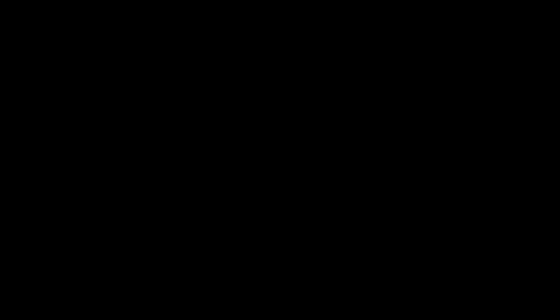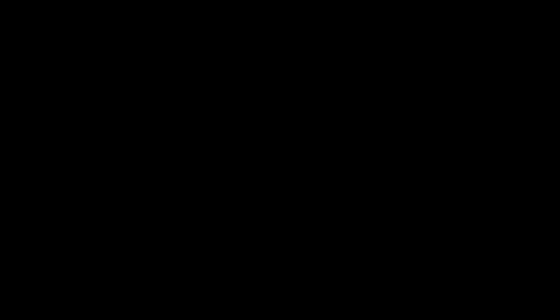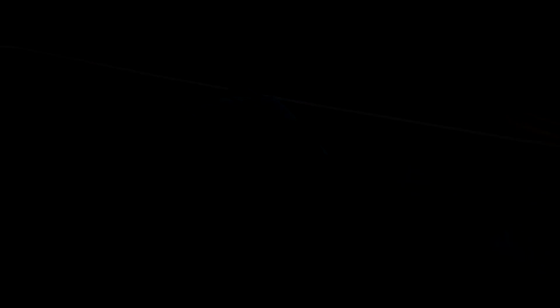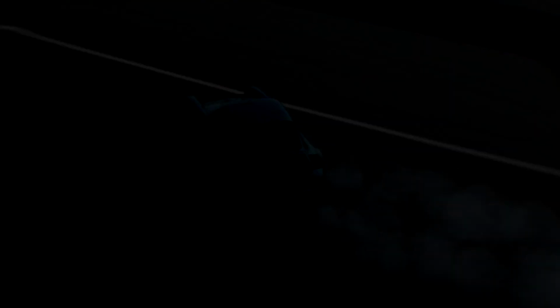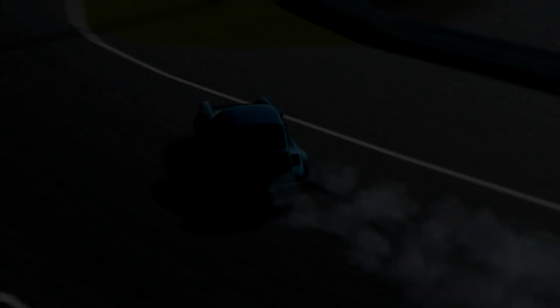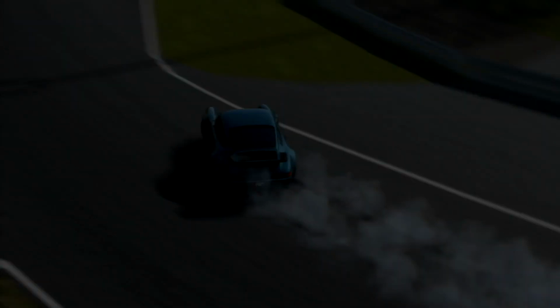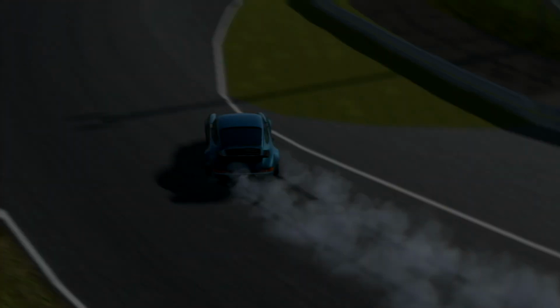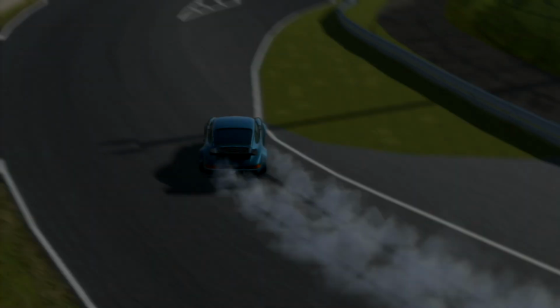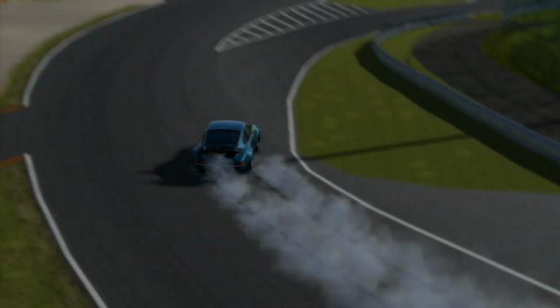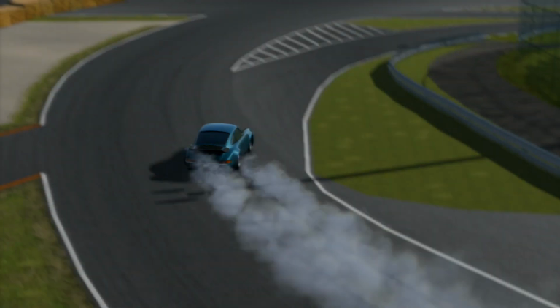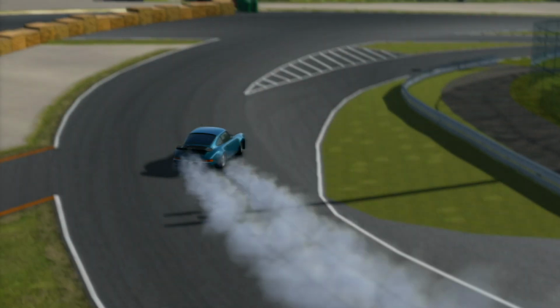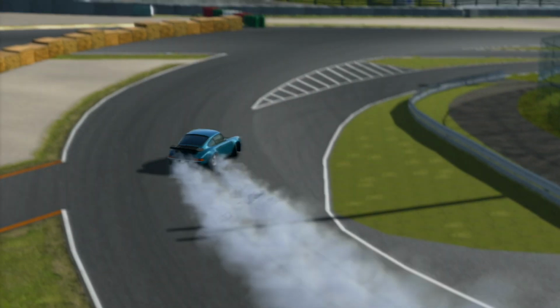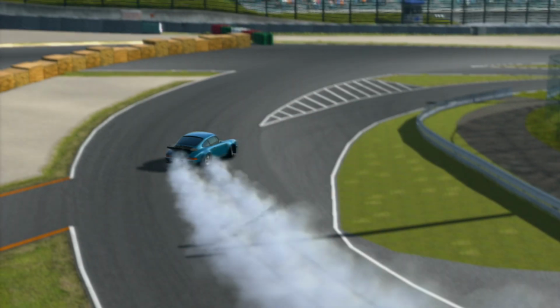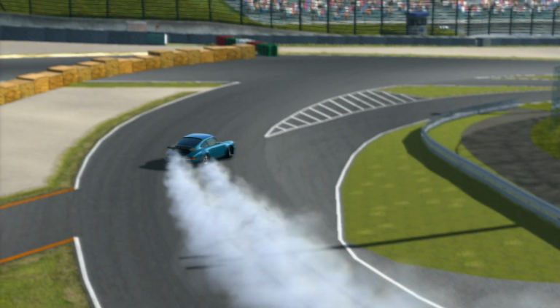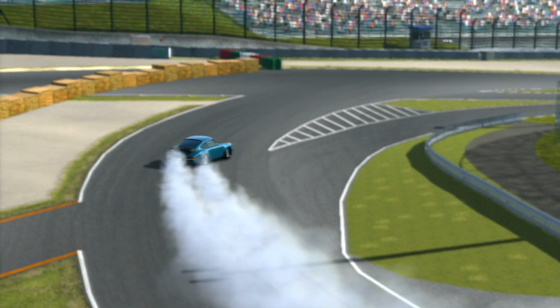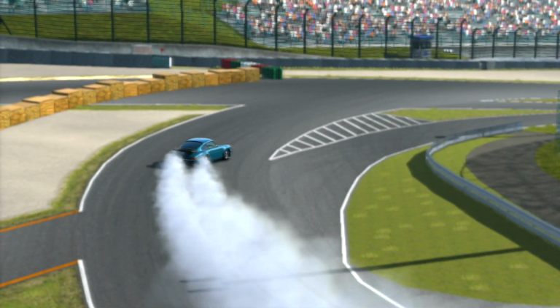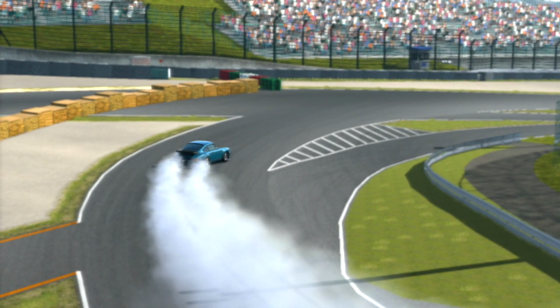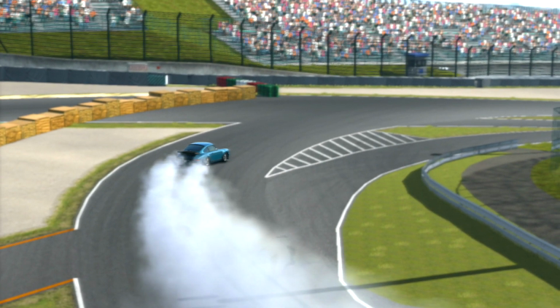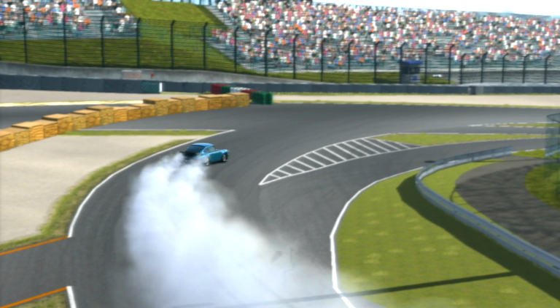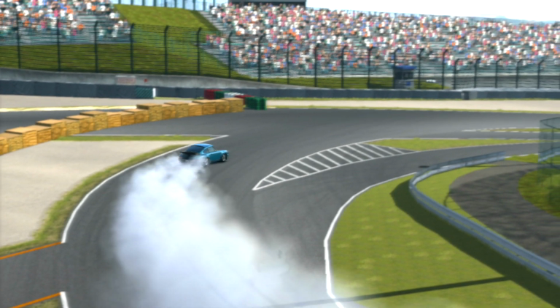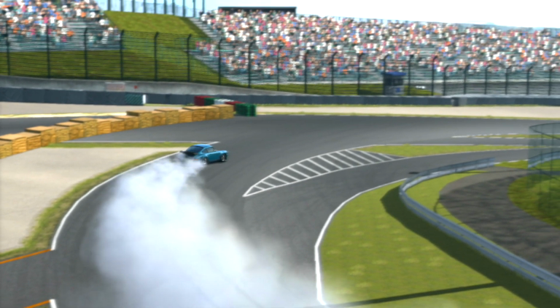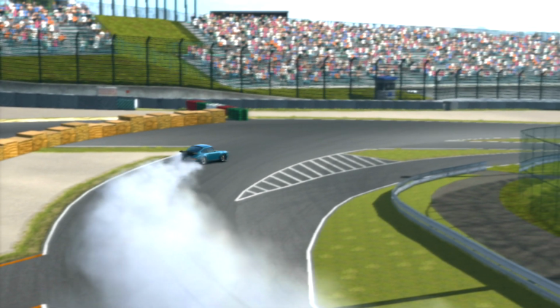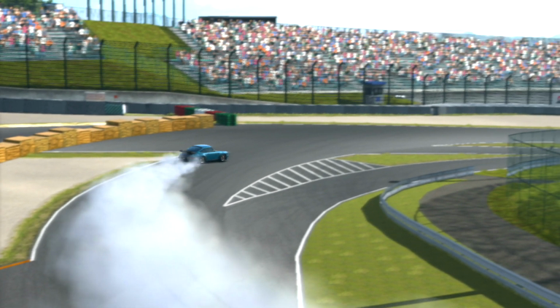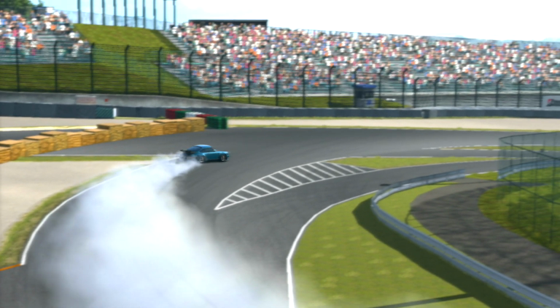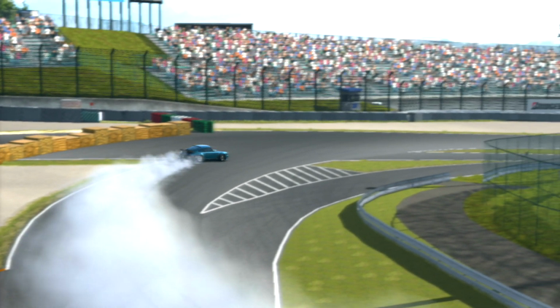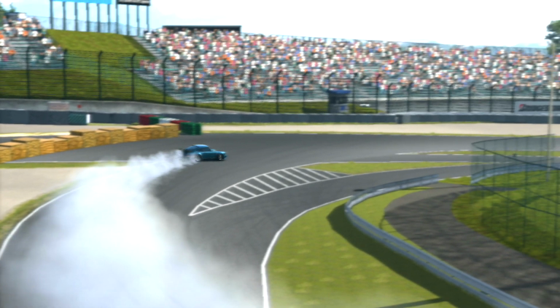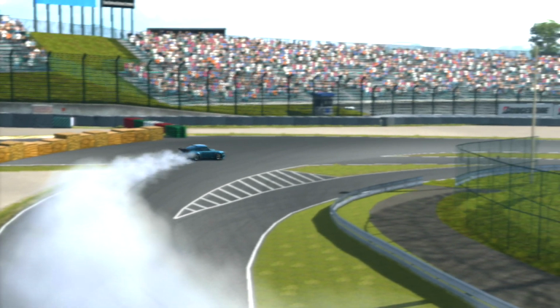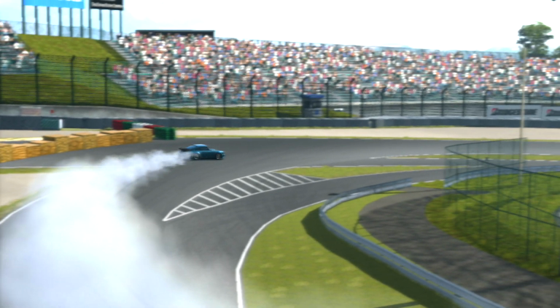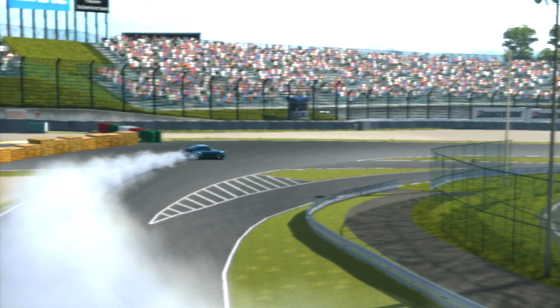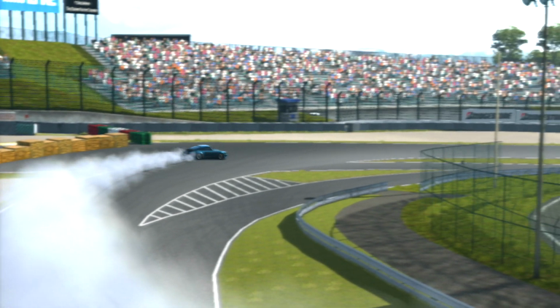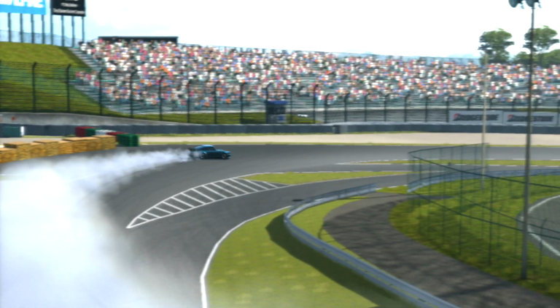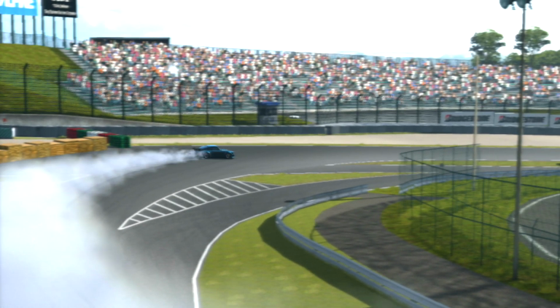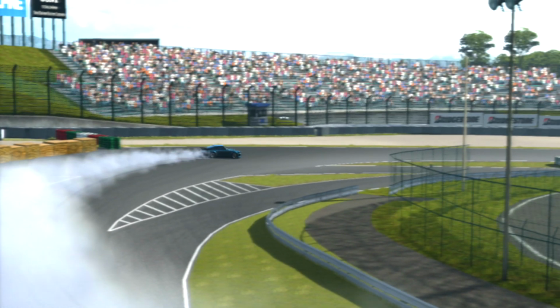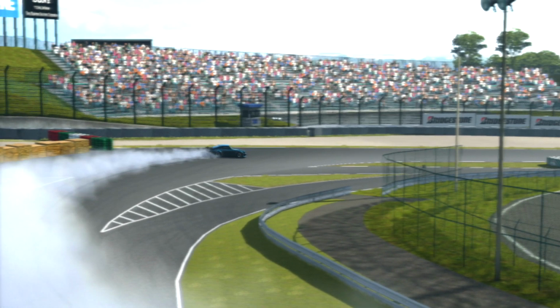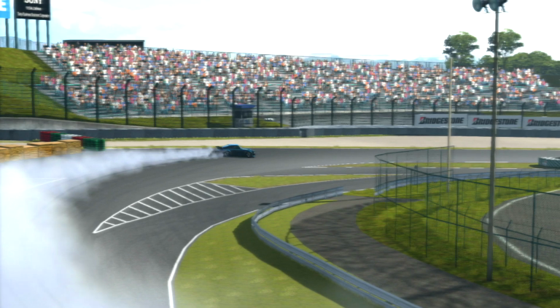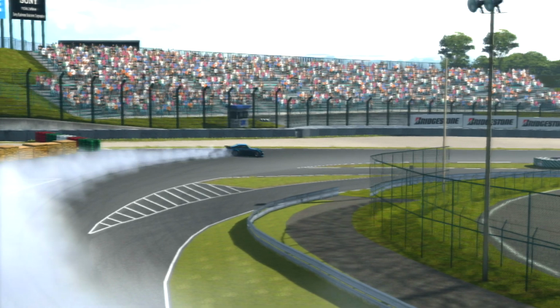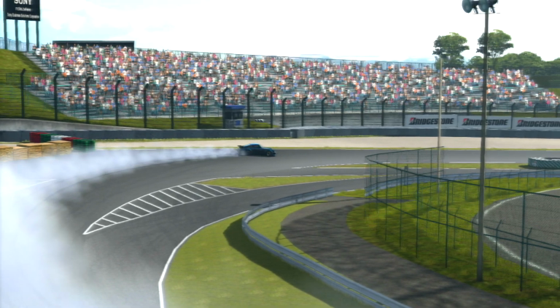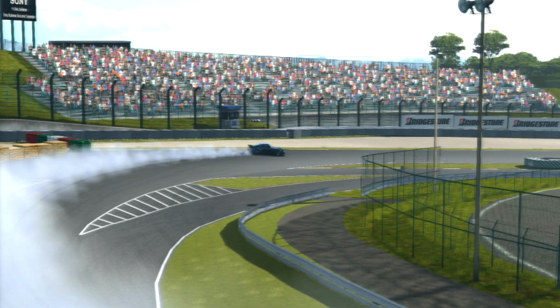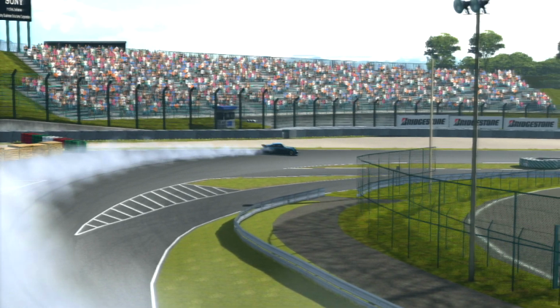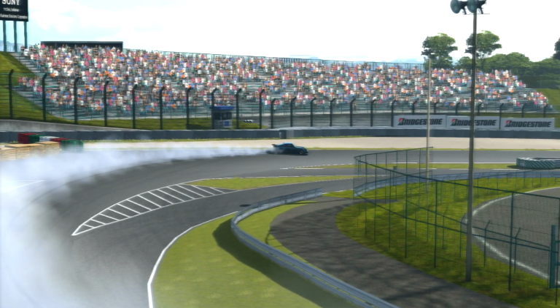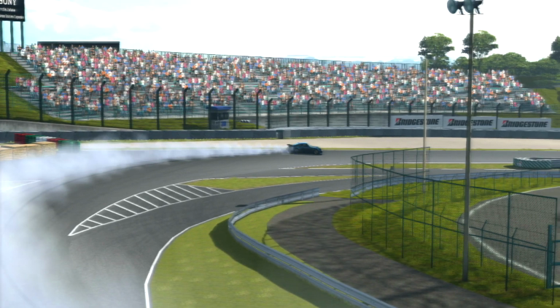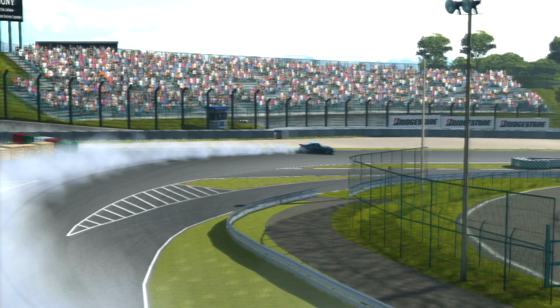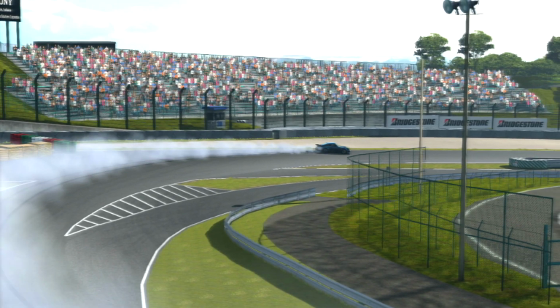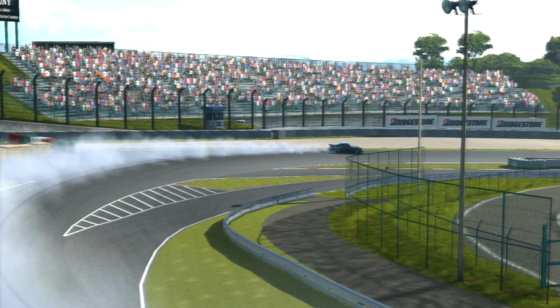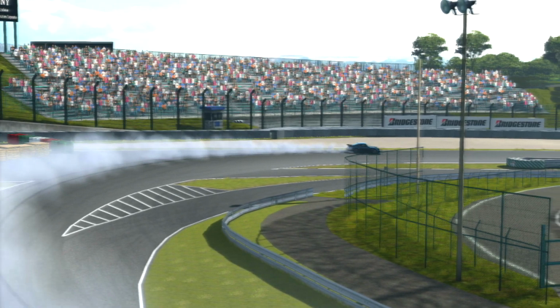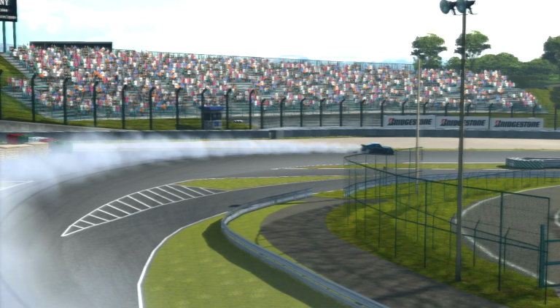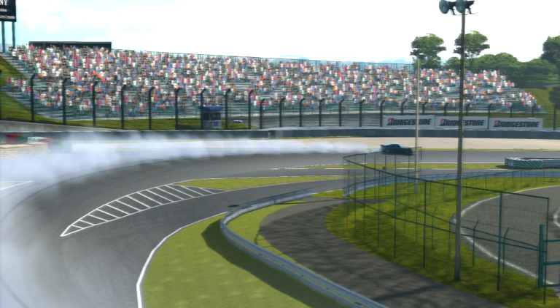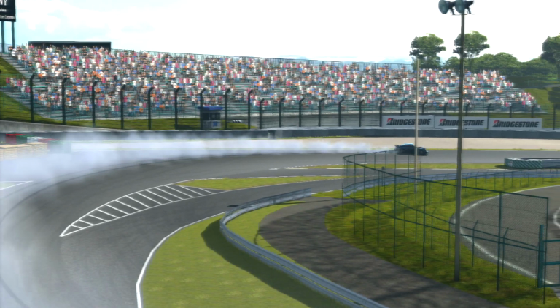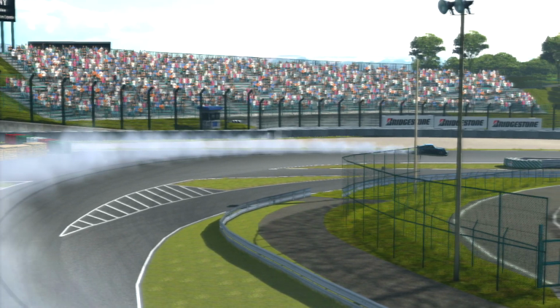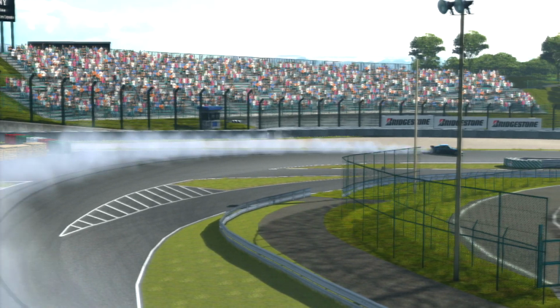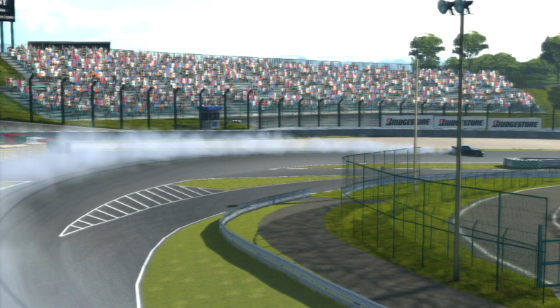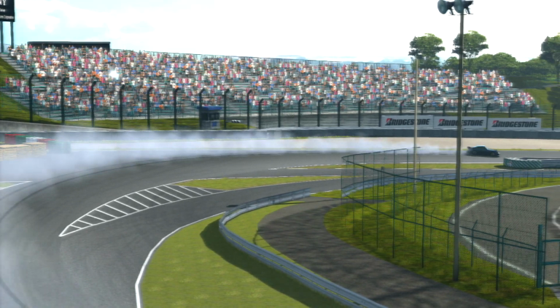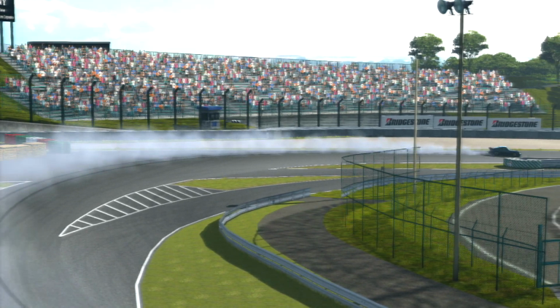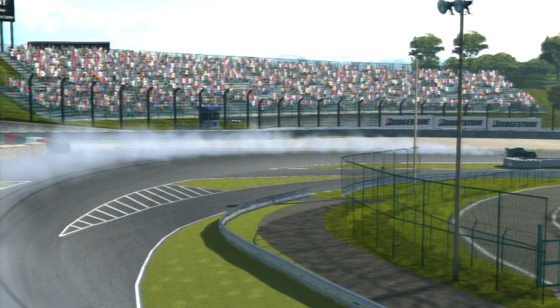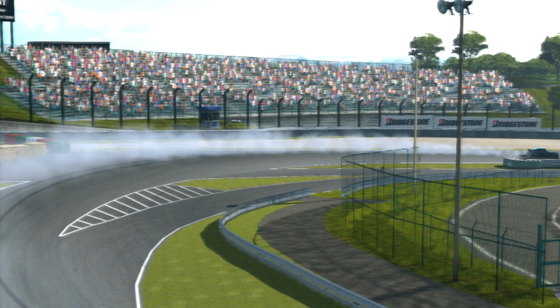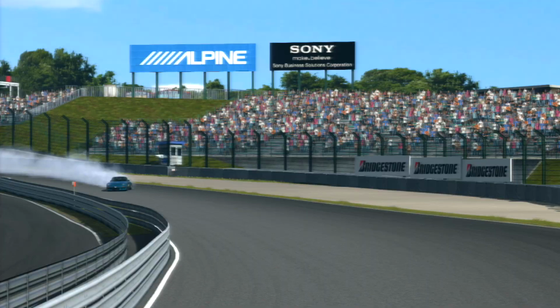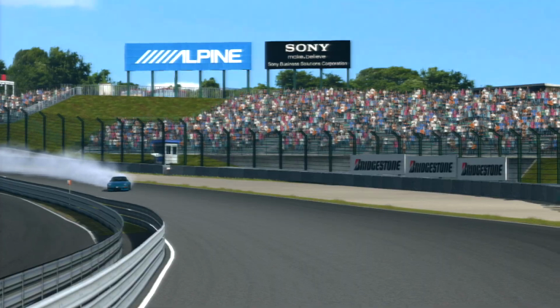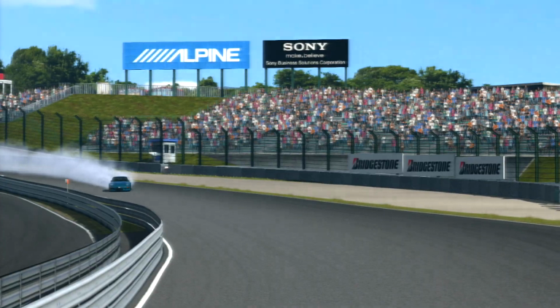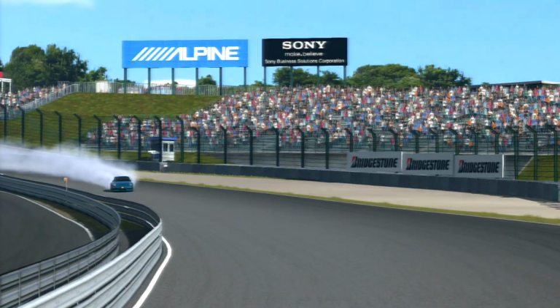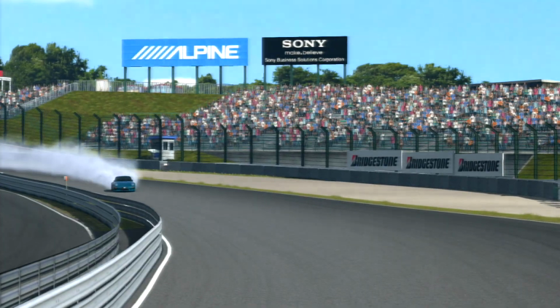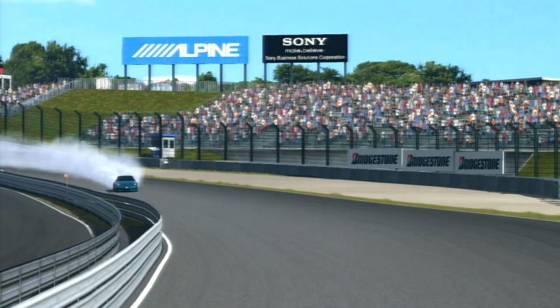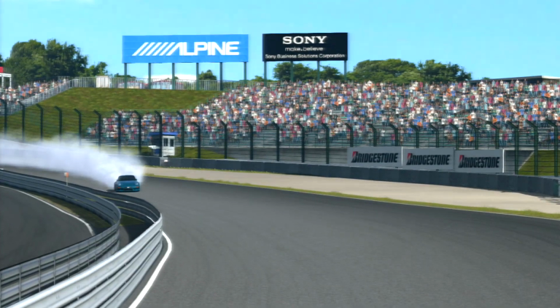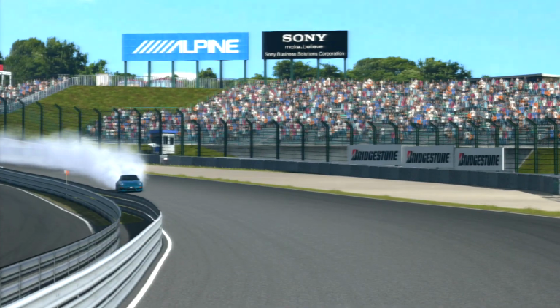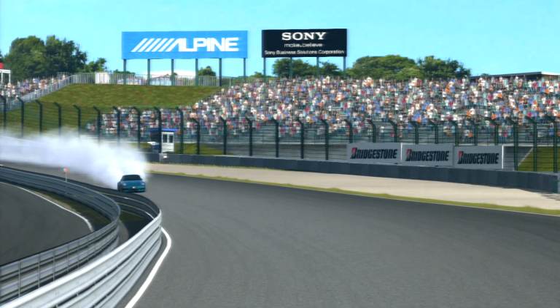Hey, what's going on guys? It's Topps here. Welcome back to another episode of my GT6 Power Drifting Series. In this episode, I'm going to be testing out the RUF BTR.